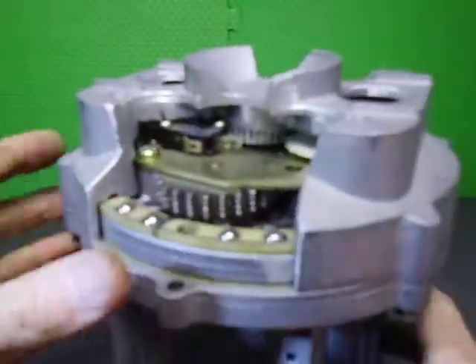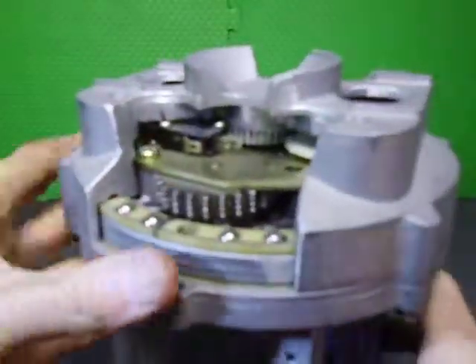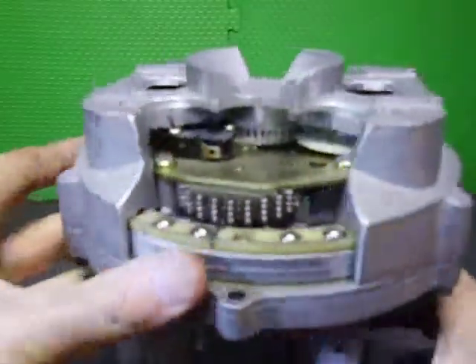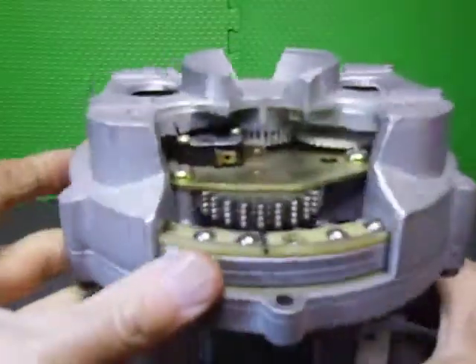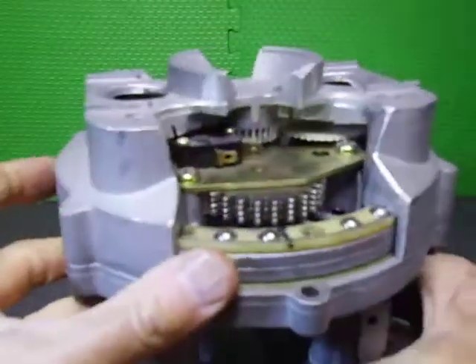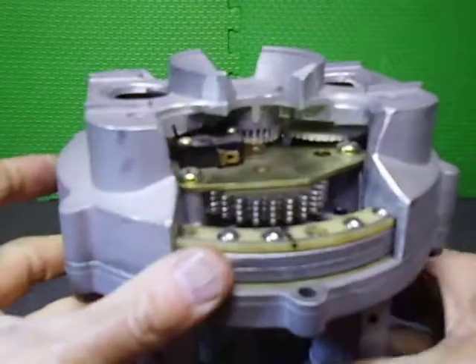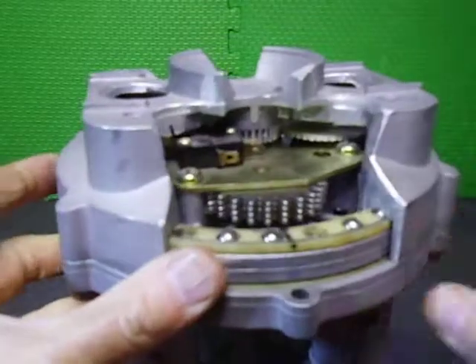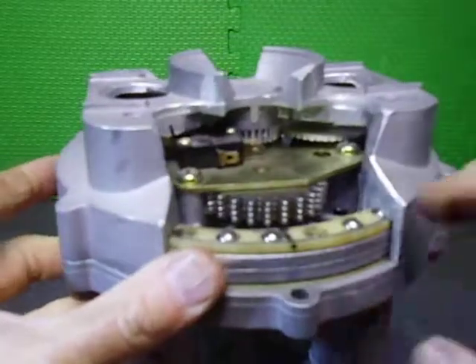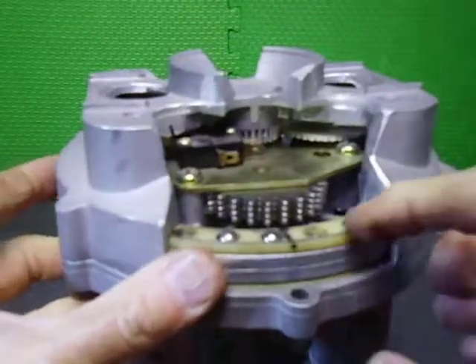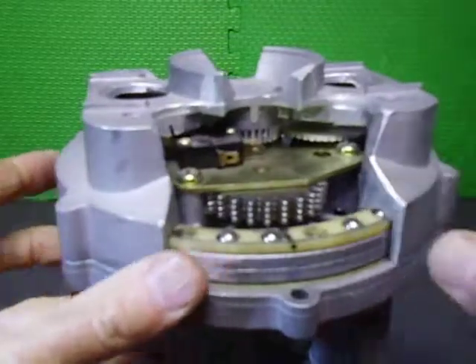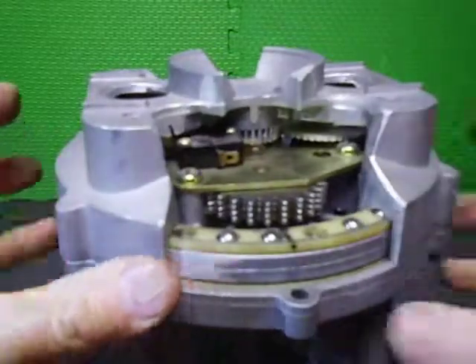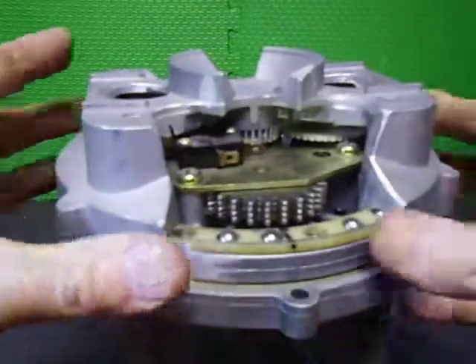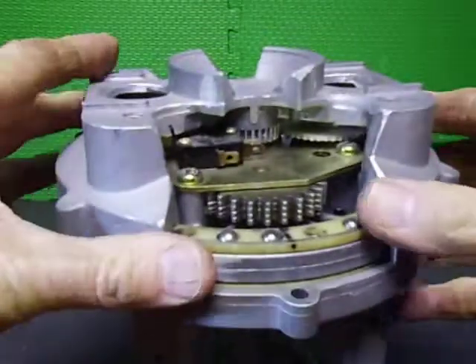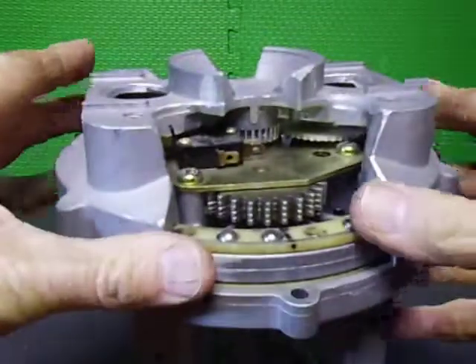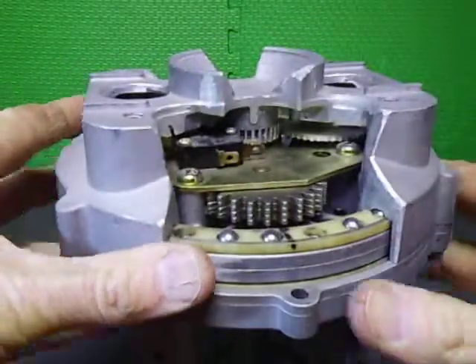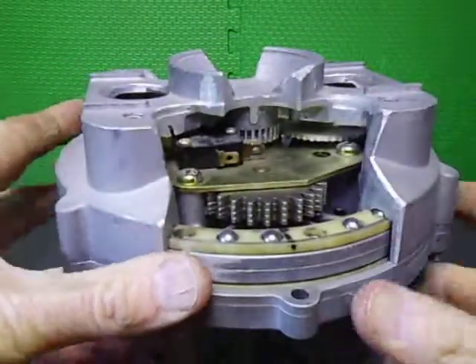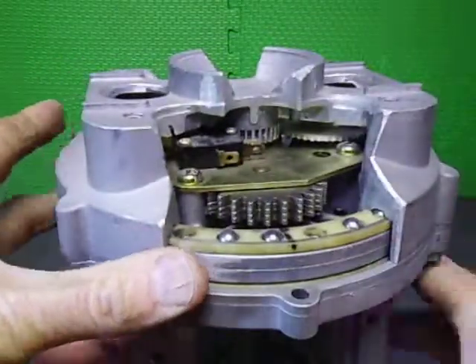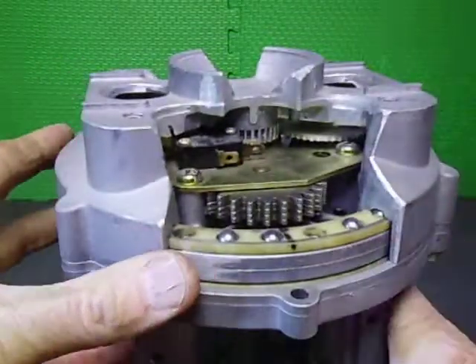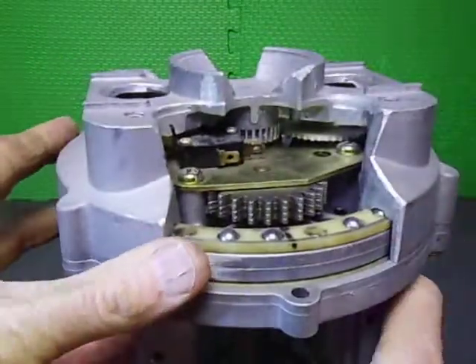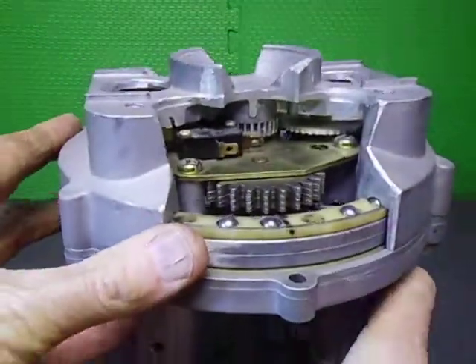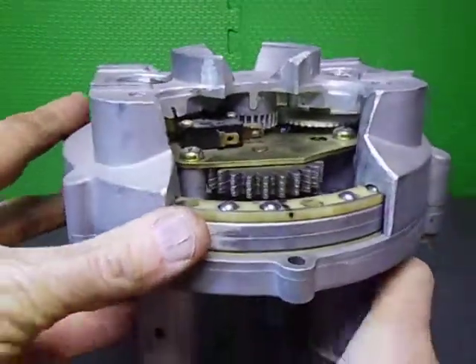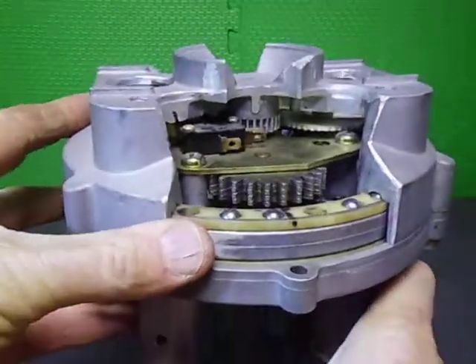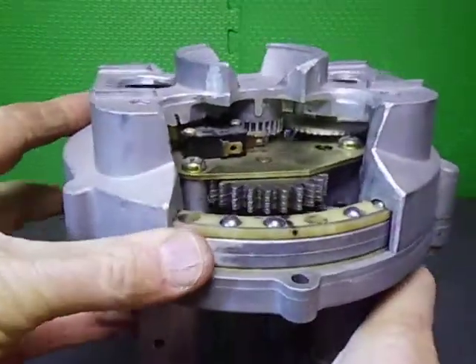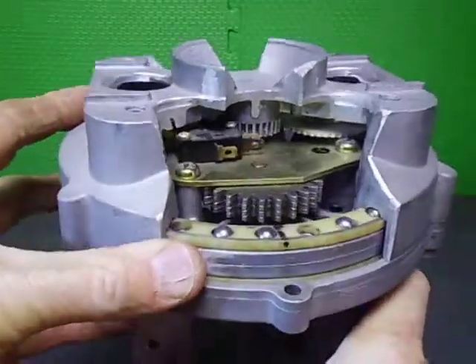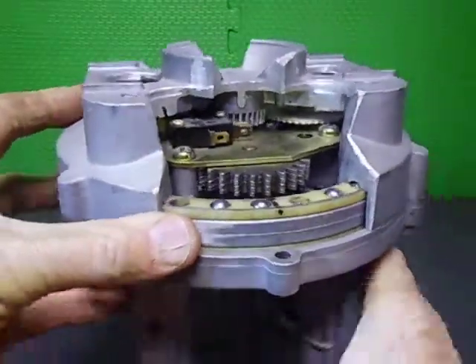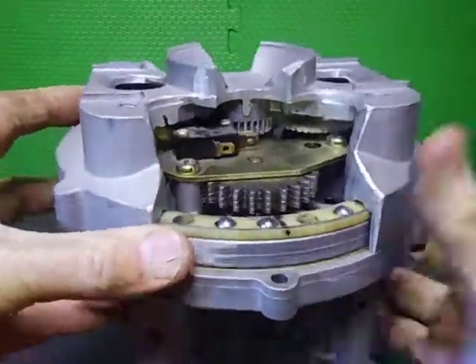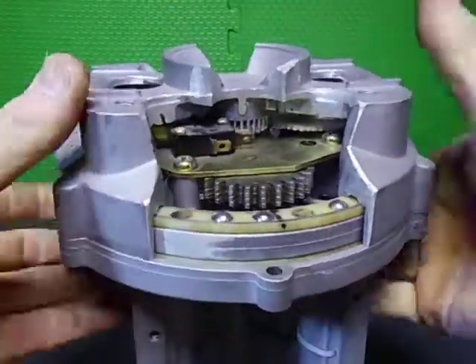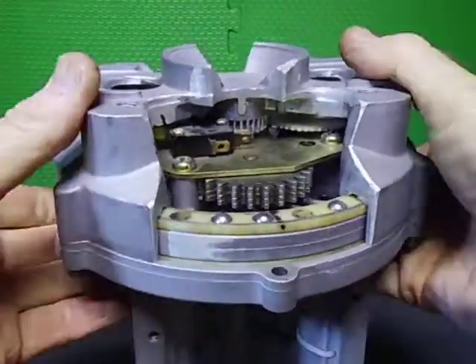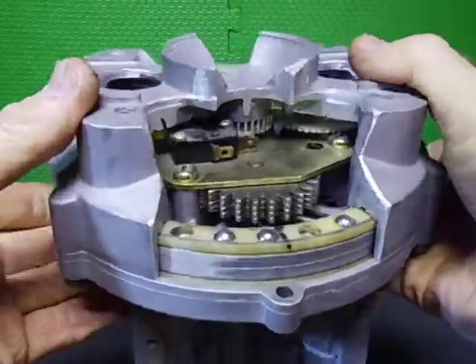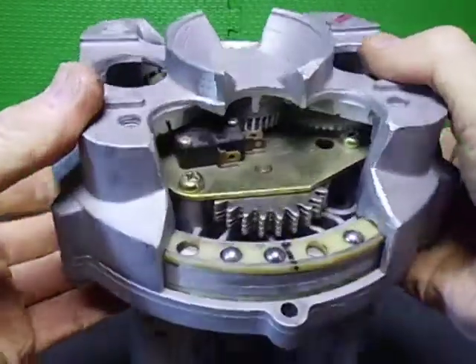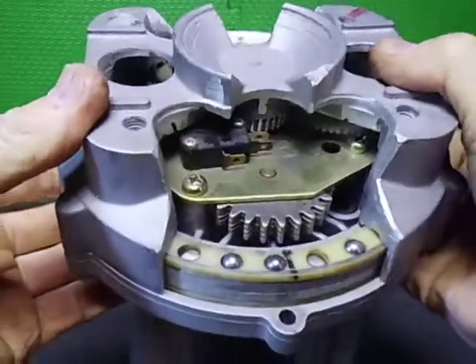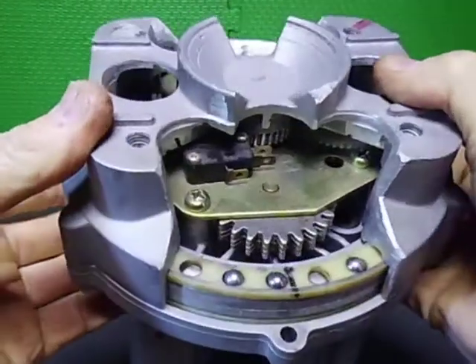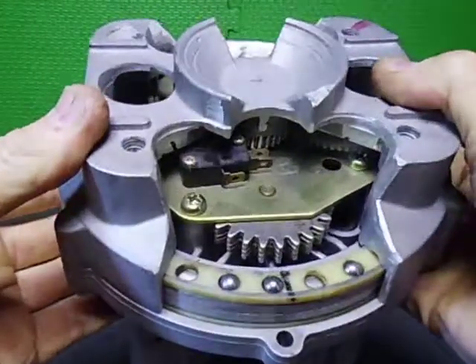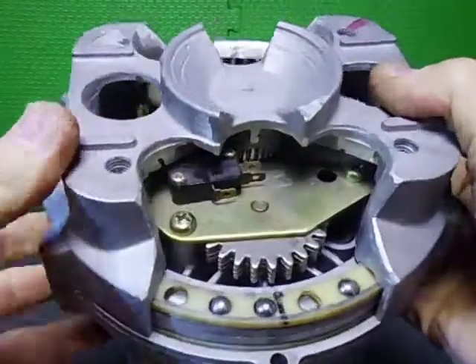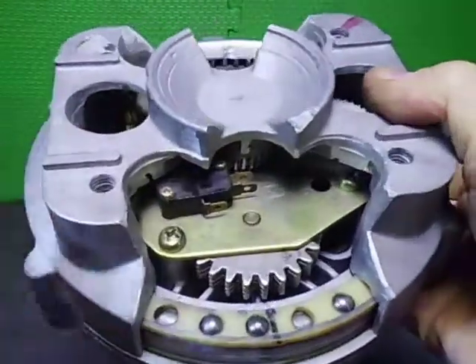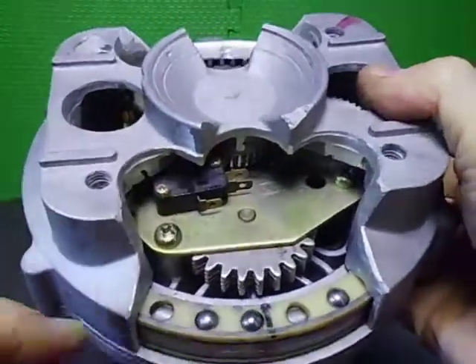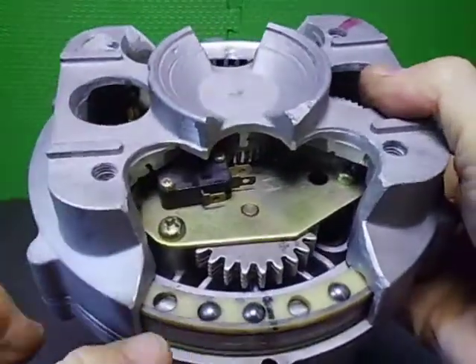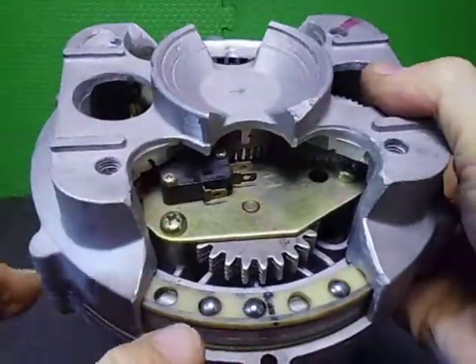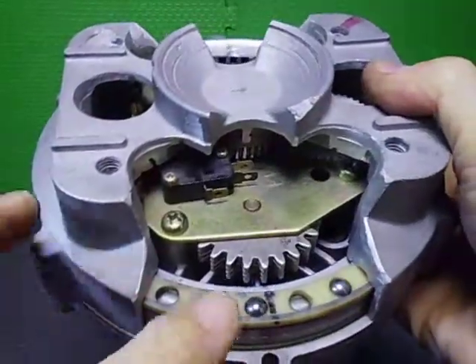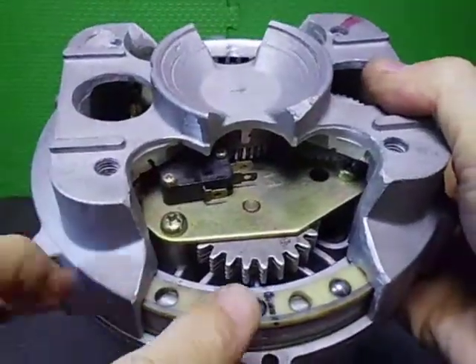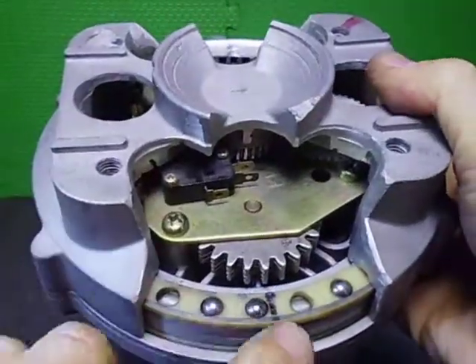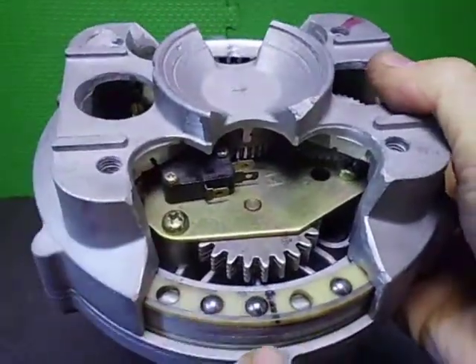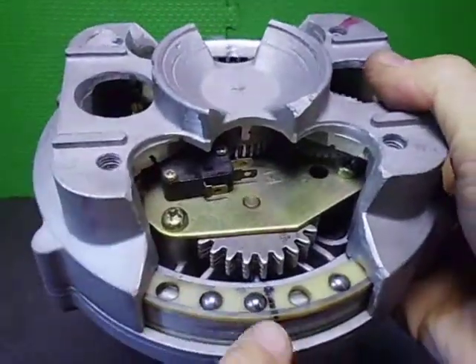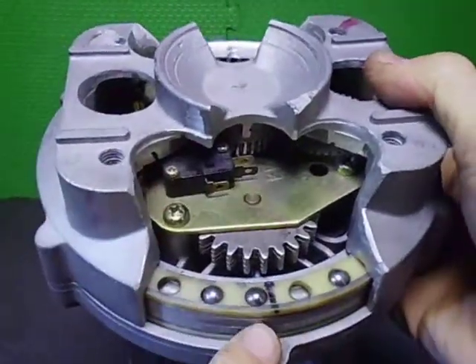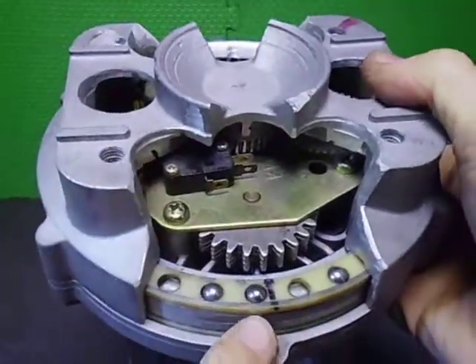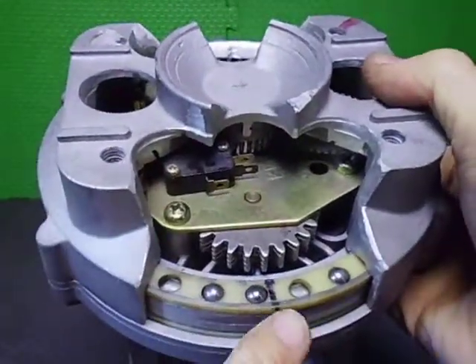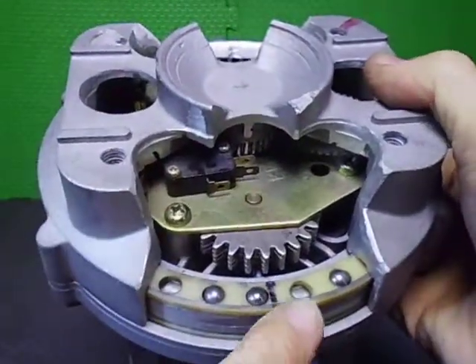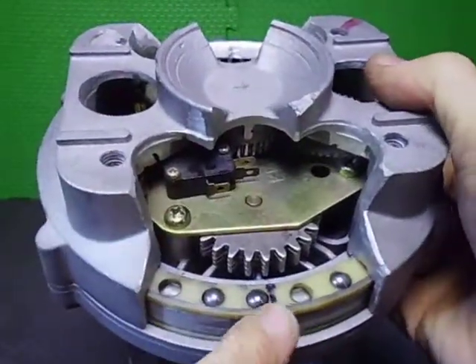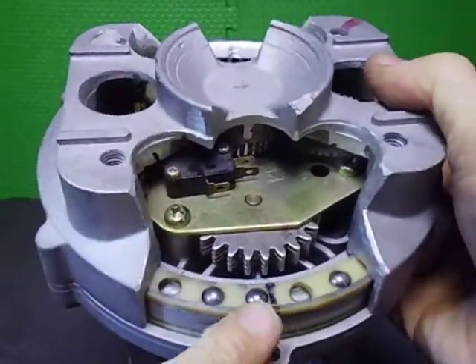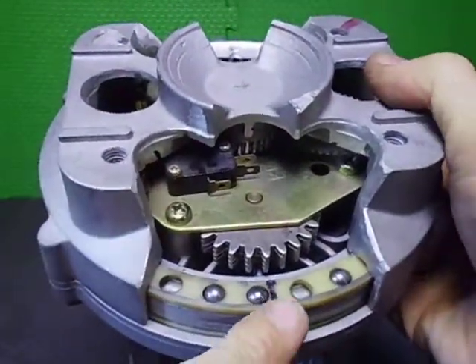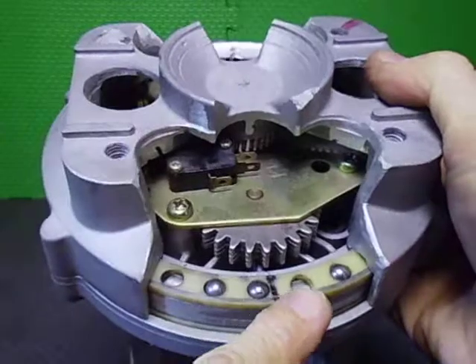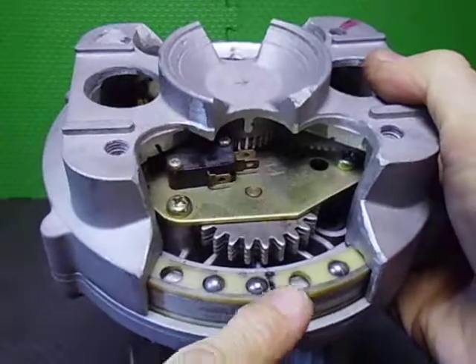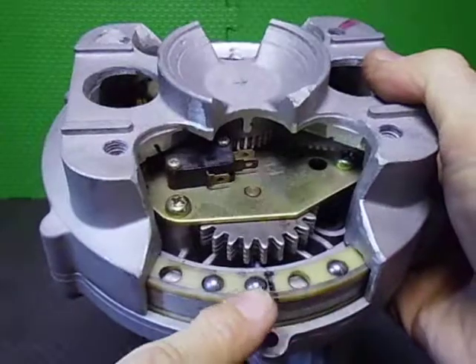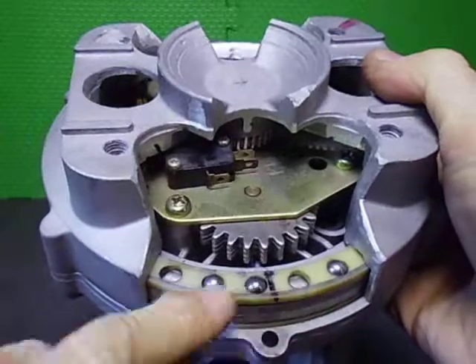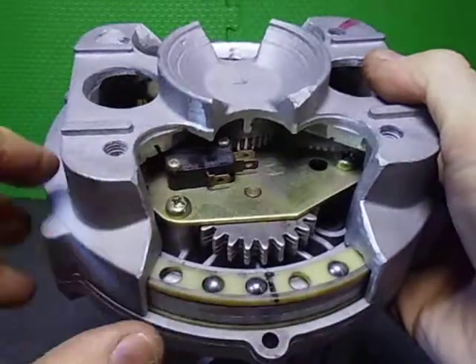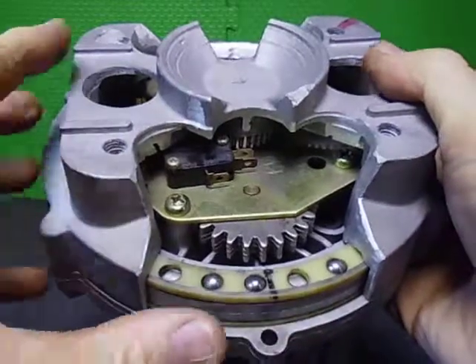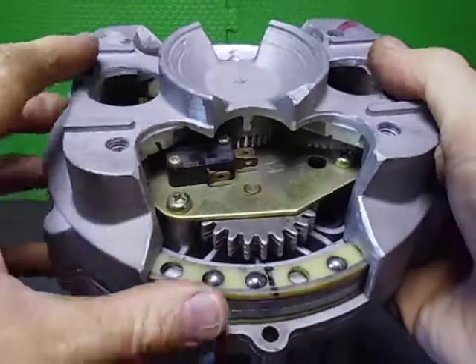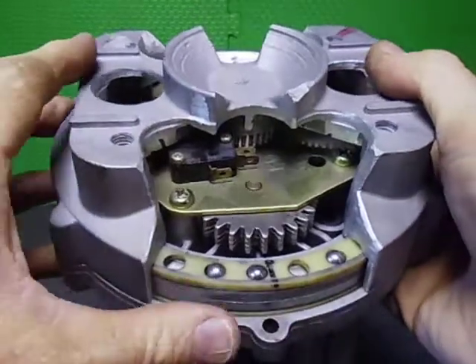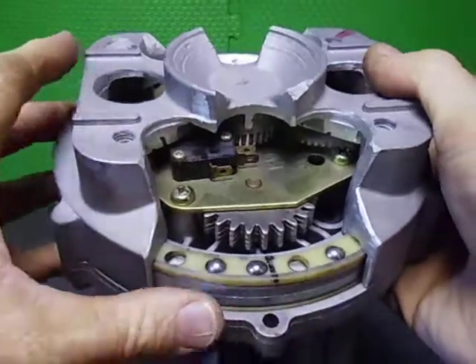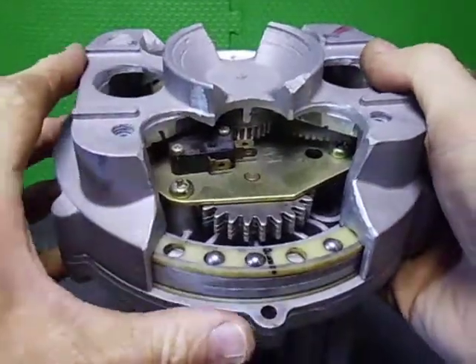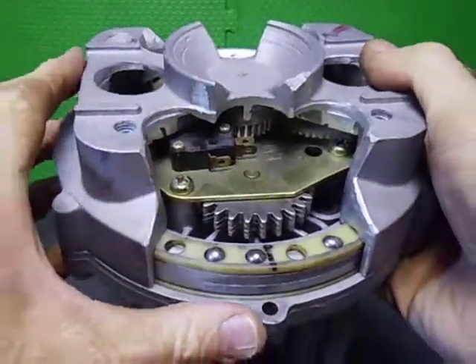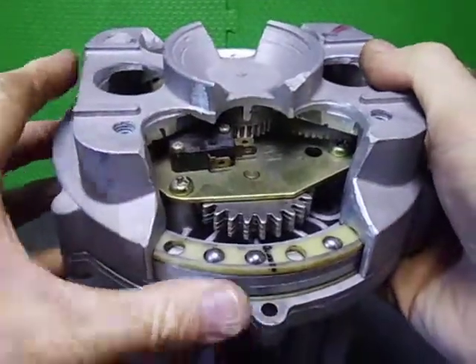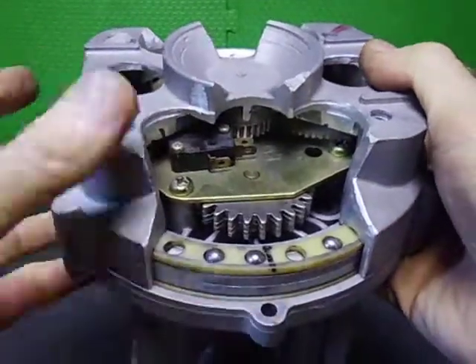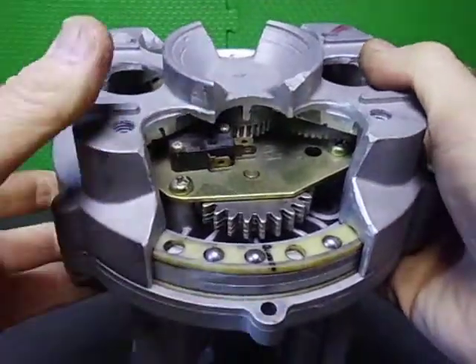There are also two bearing tracks here — bearings within a little cage, top and bottom.